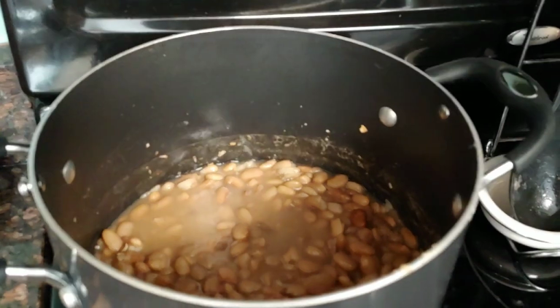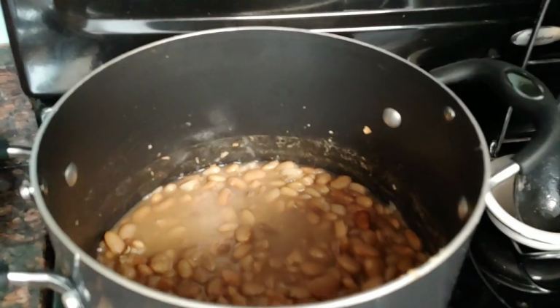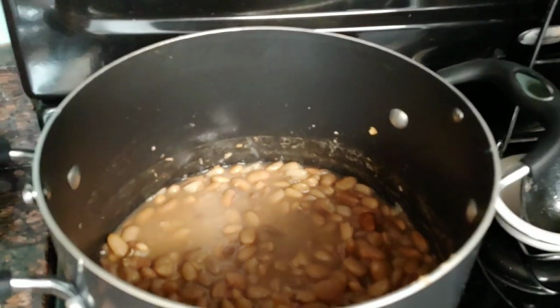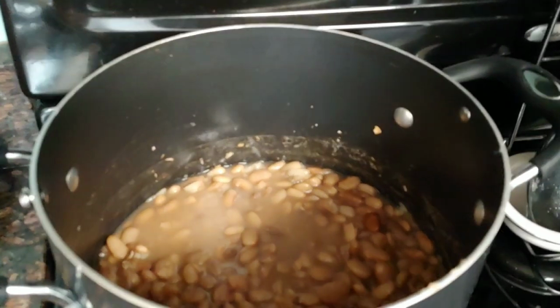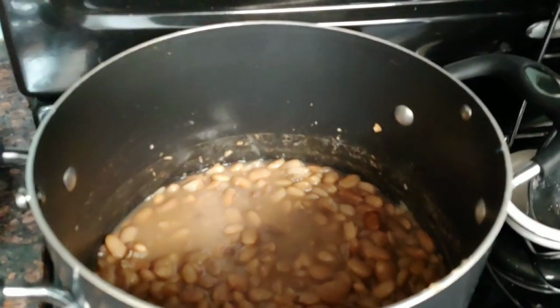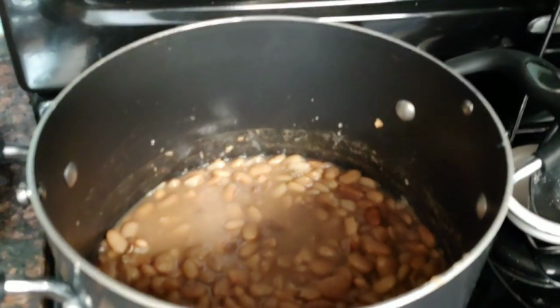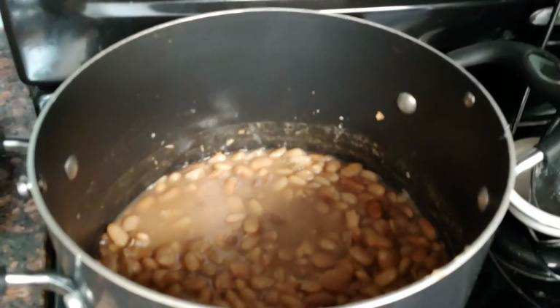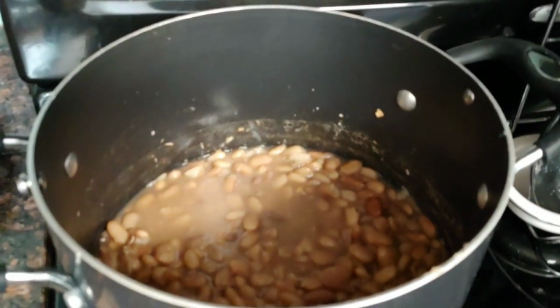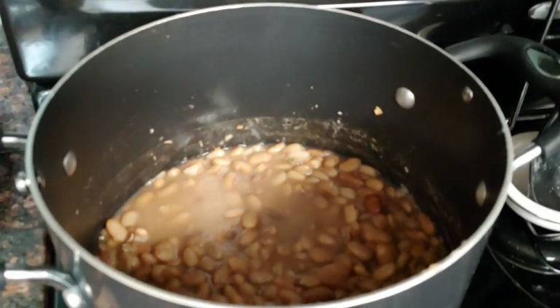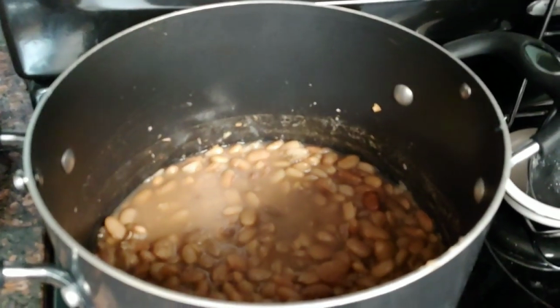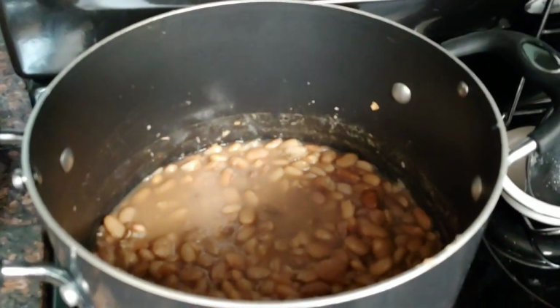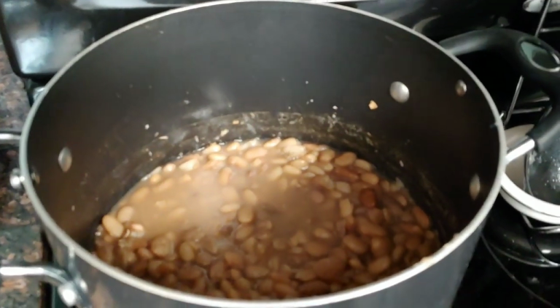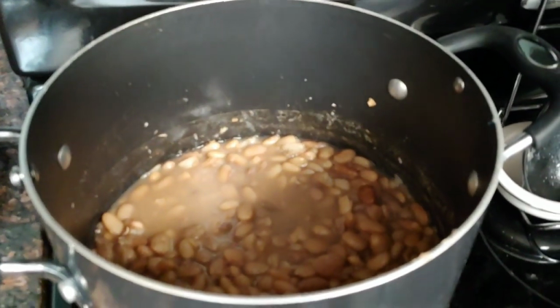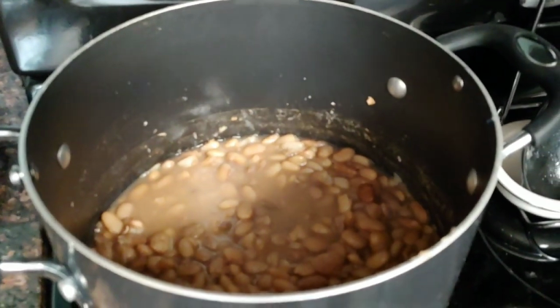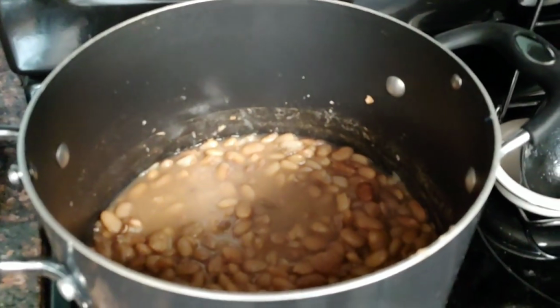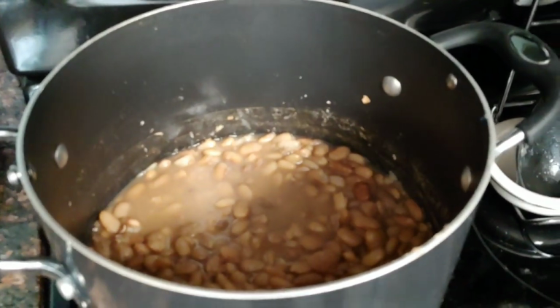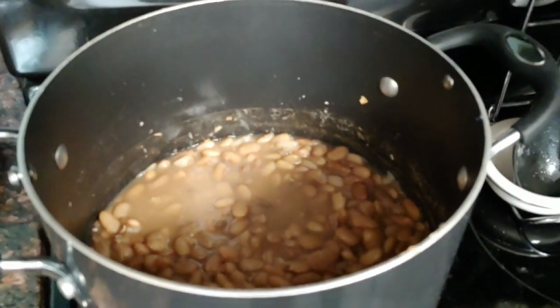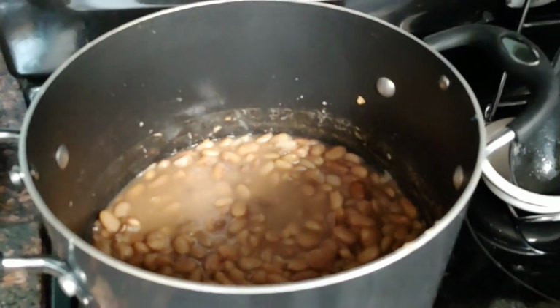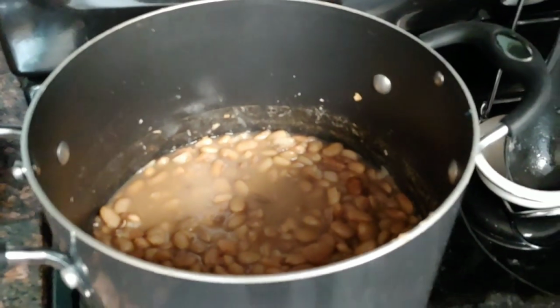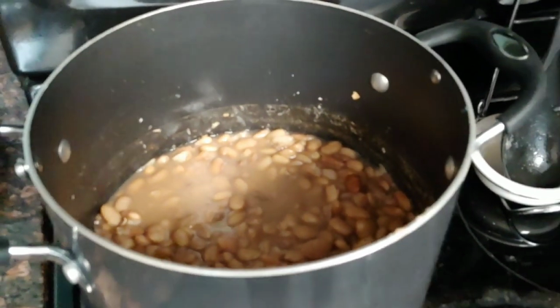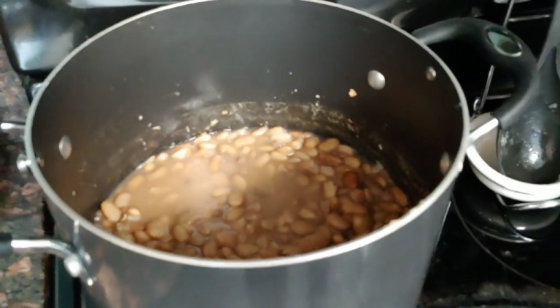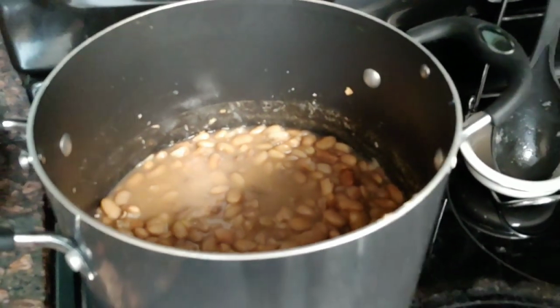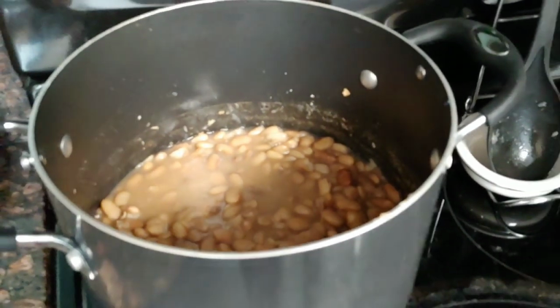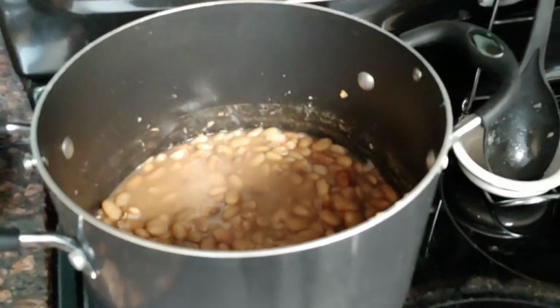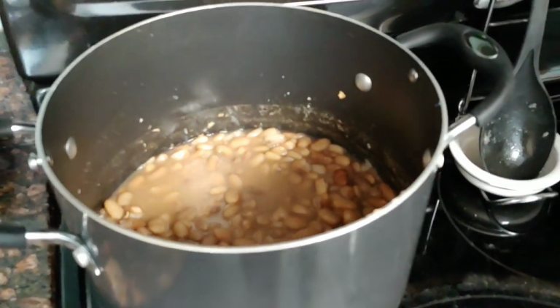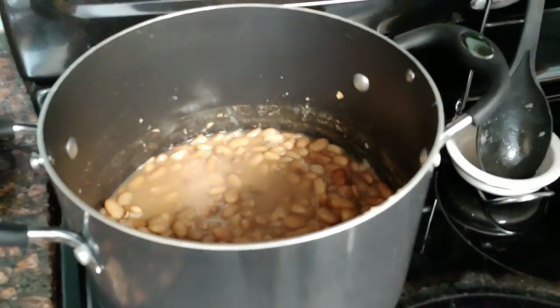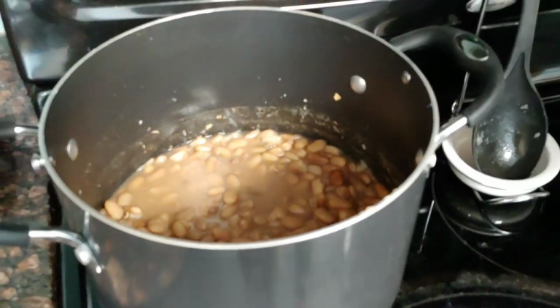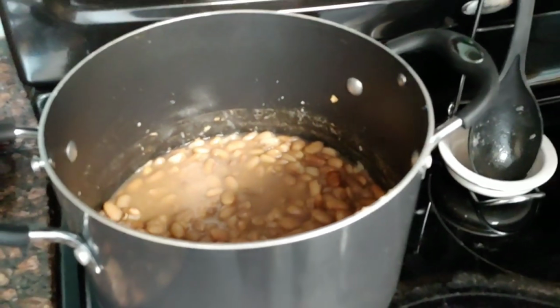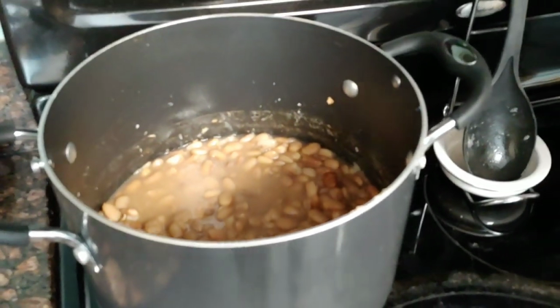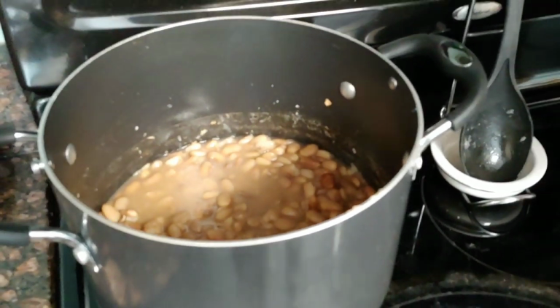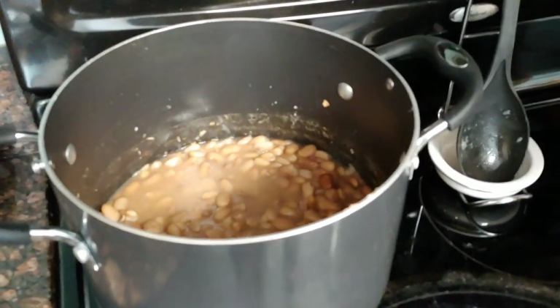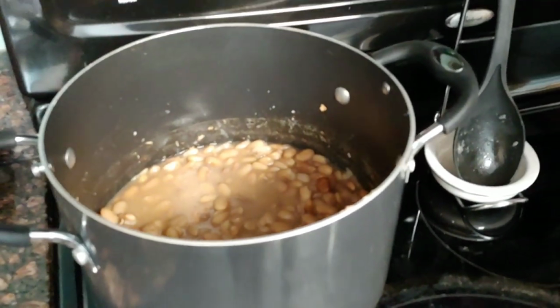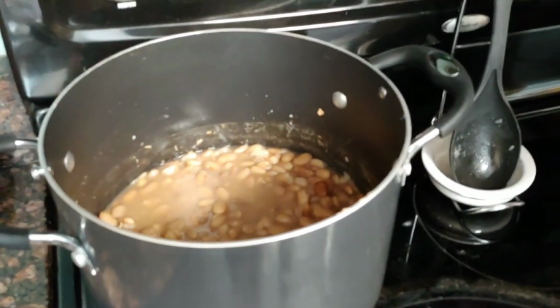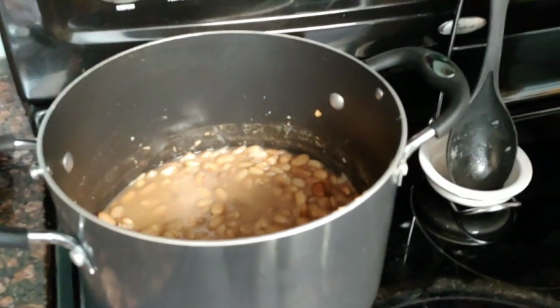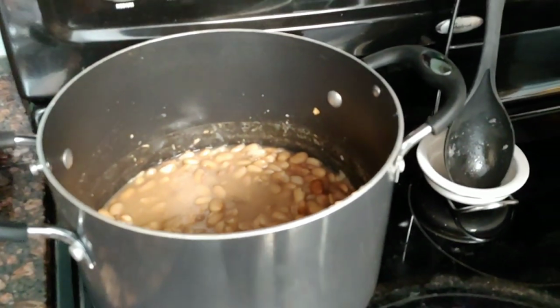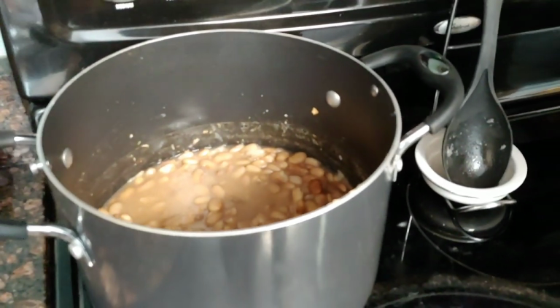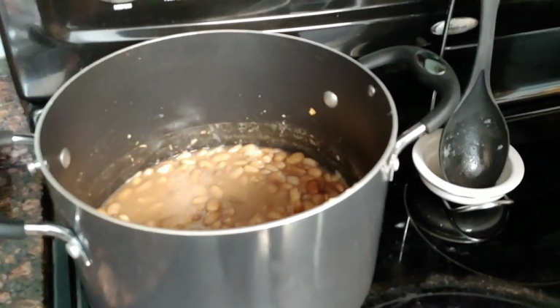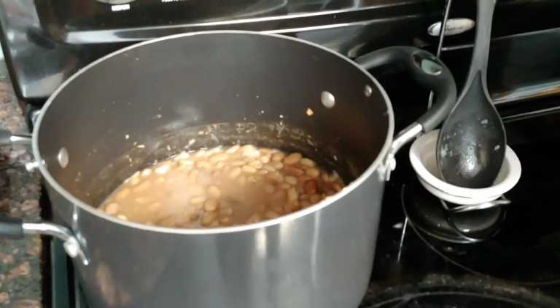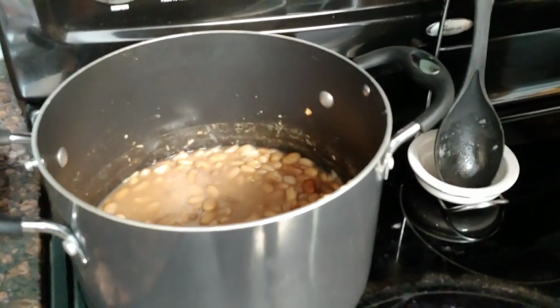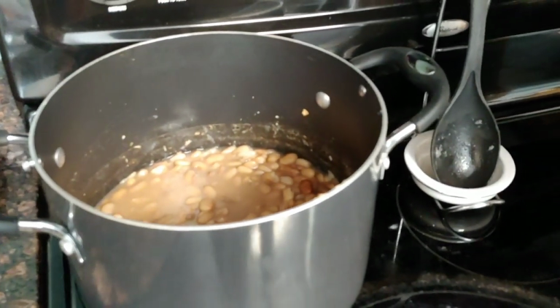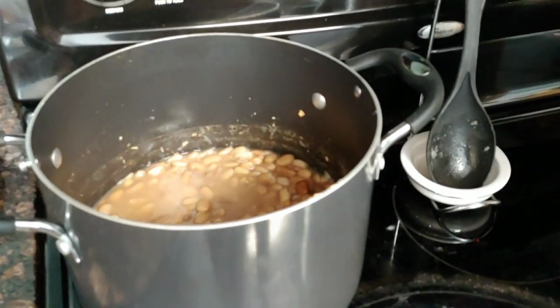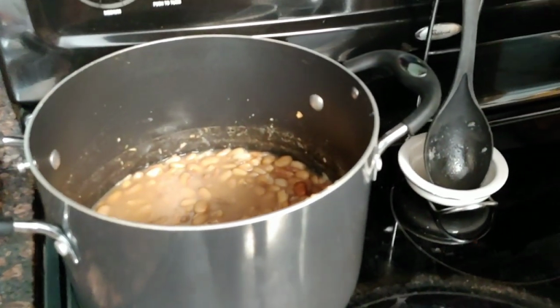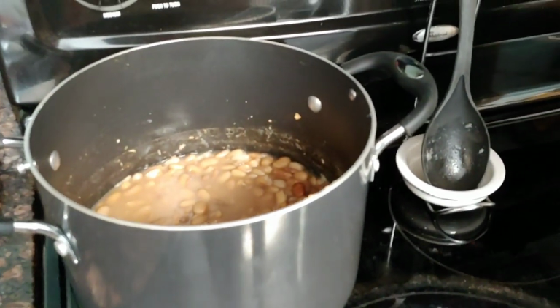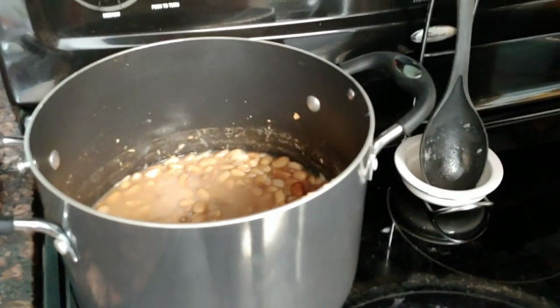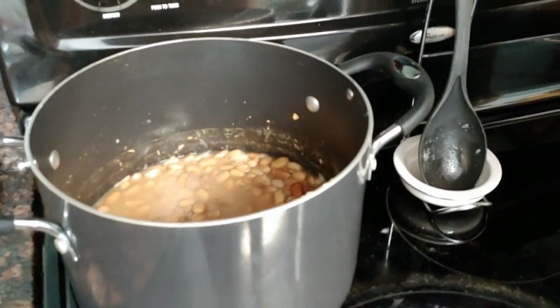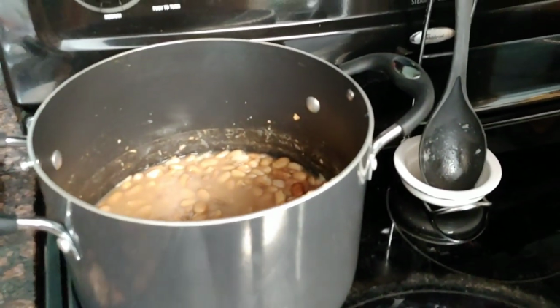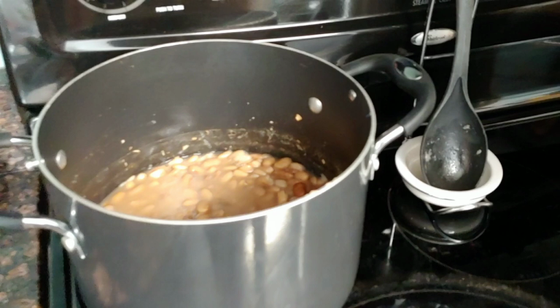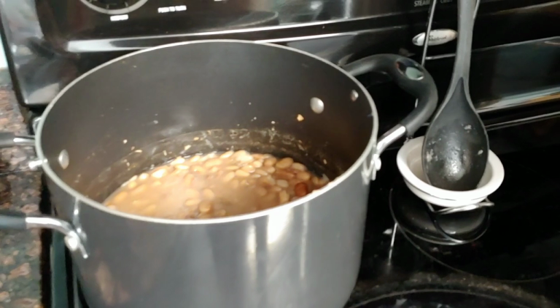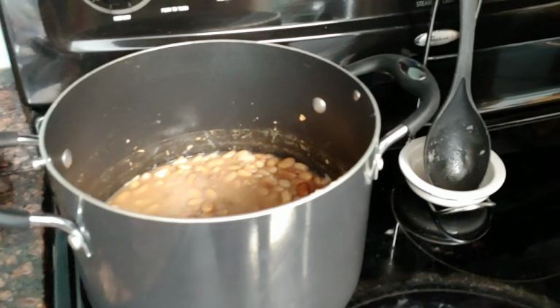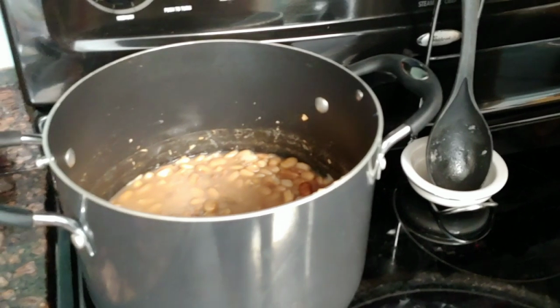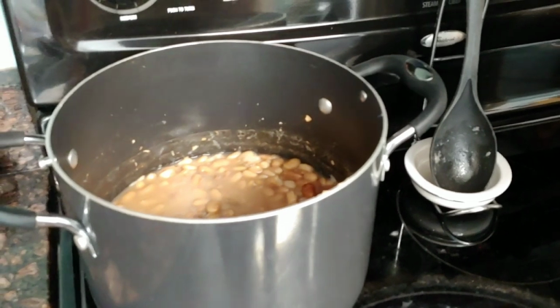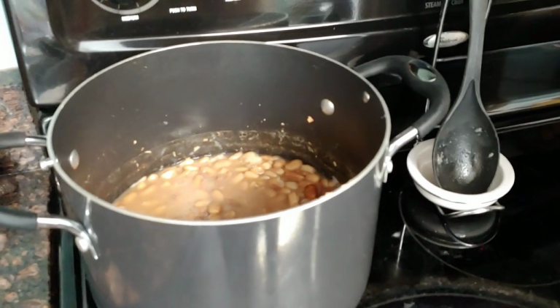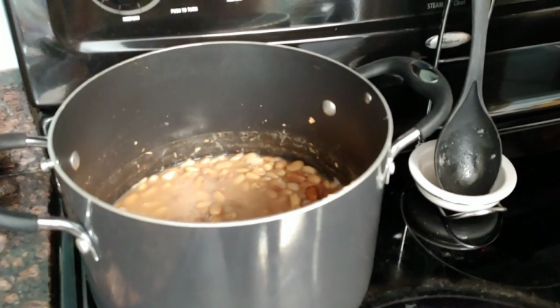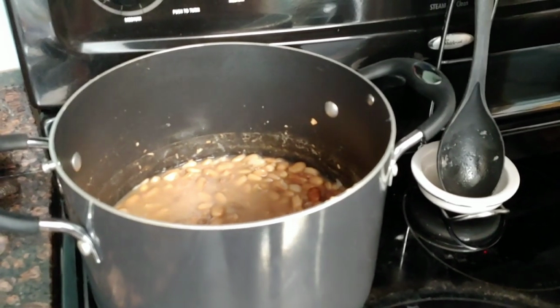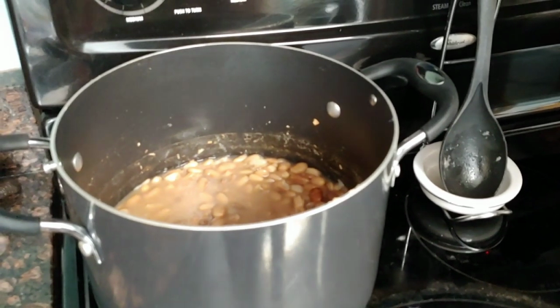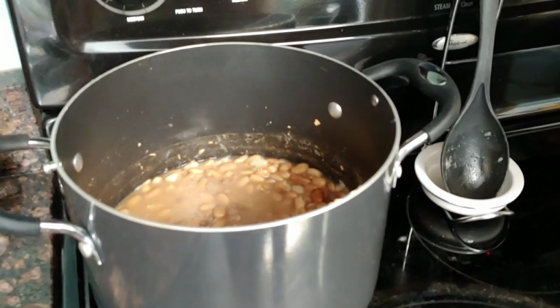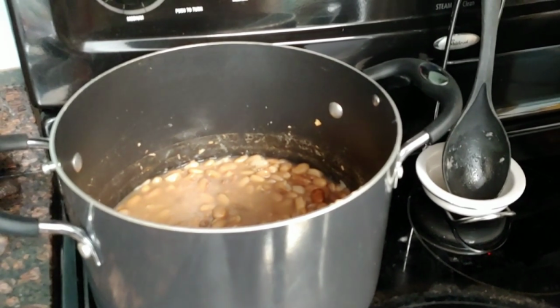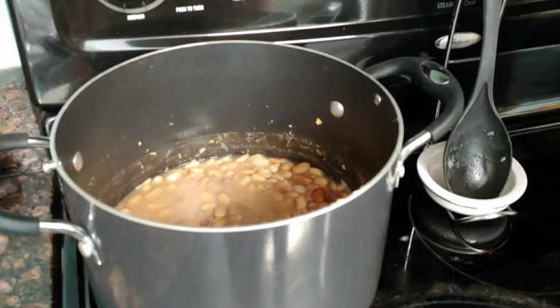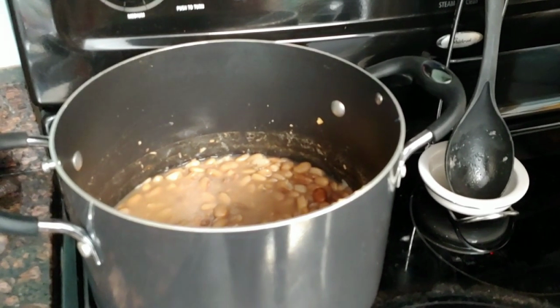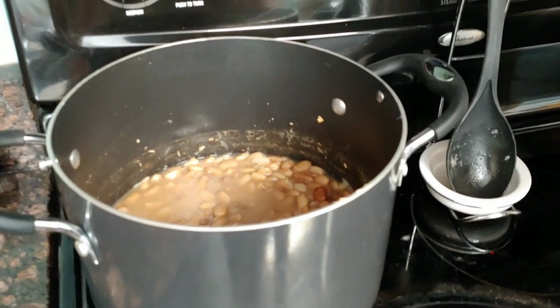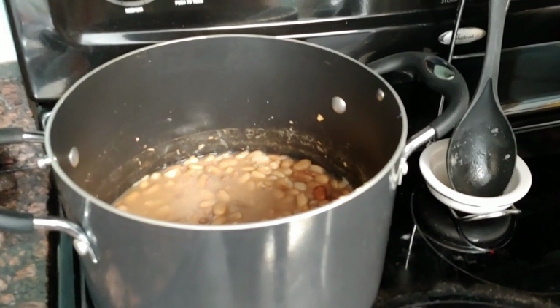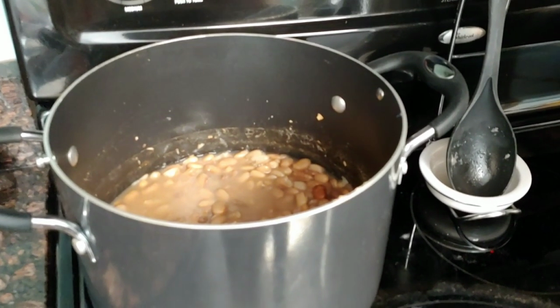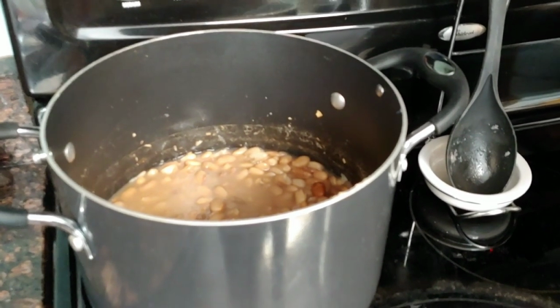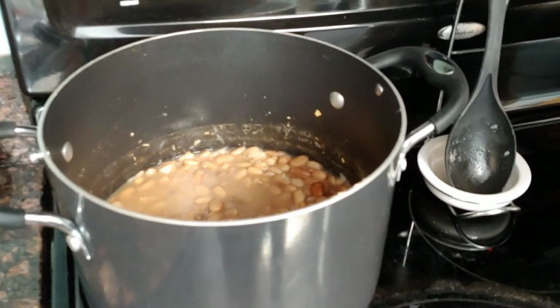Our beans are done, the slaw is done, so now all I have to do is get the cornbread ready.